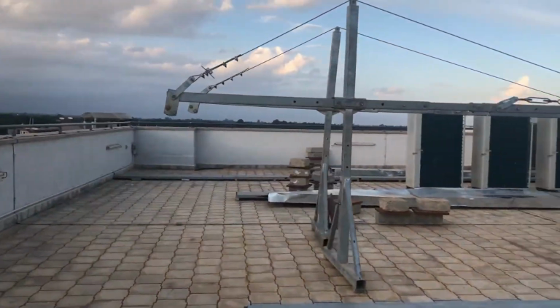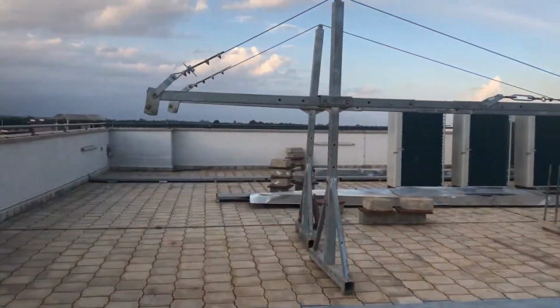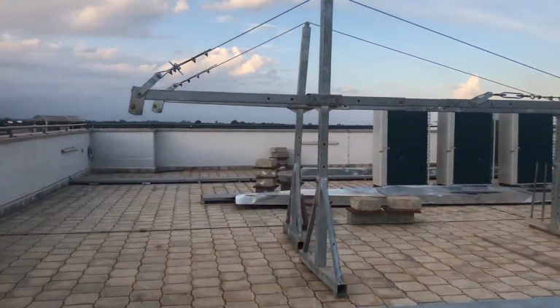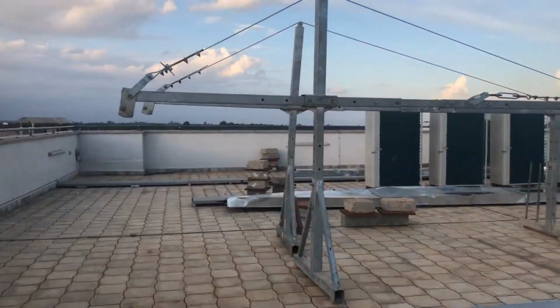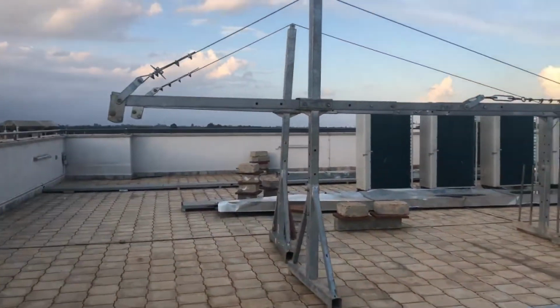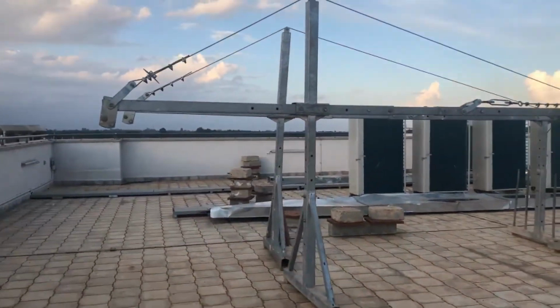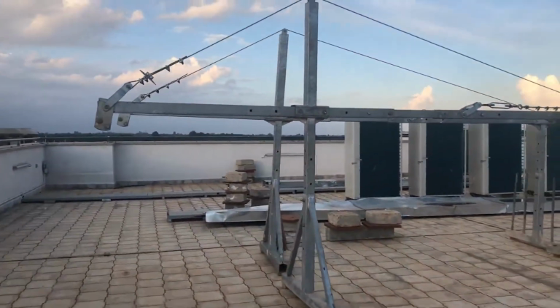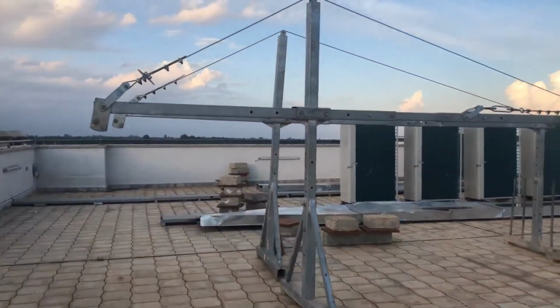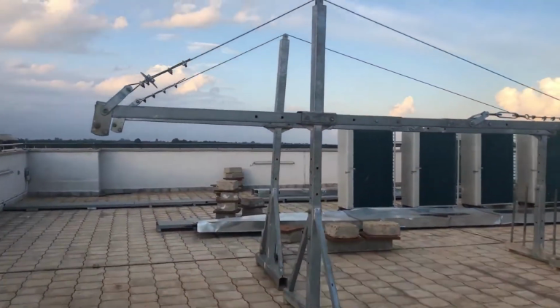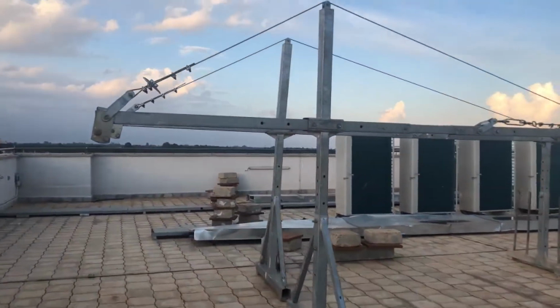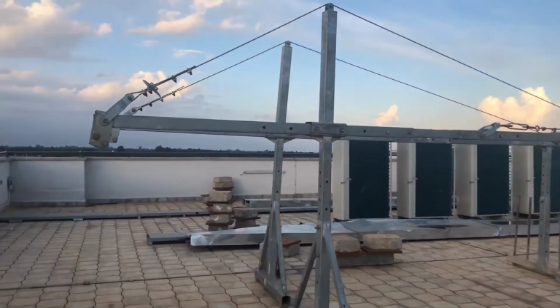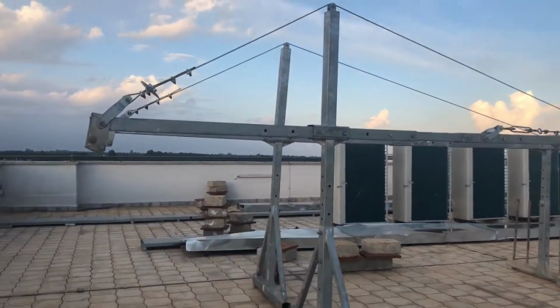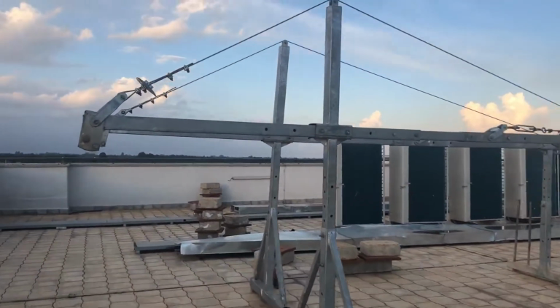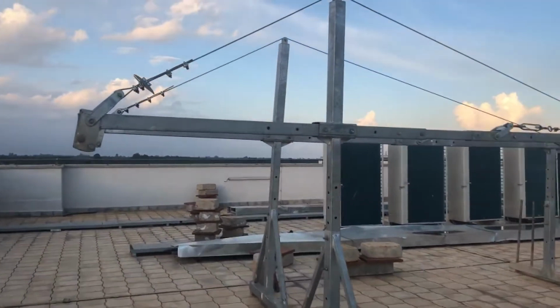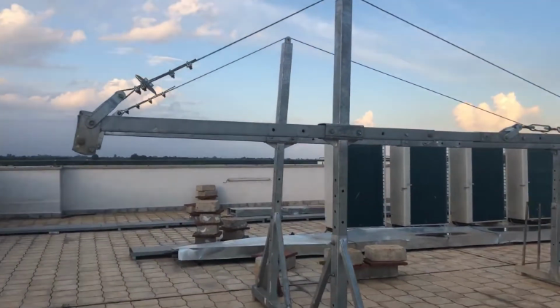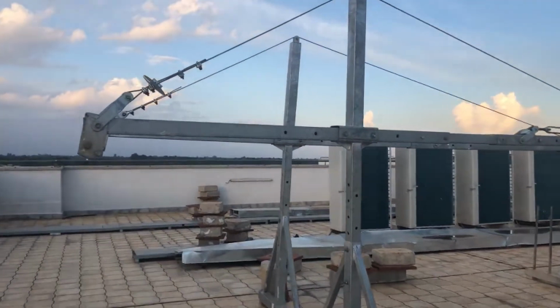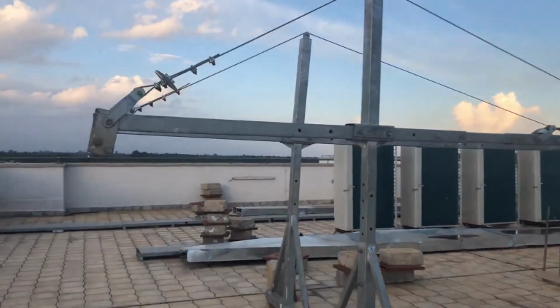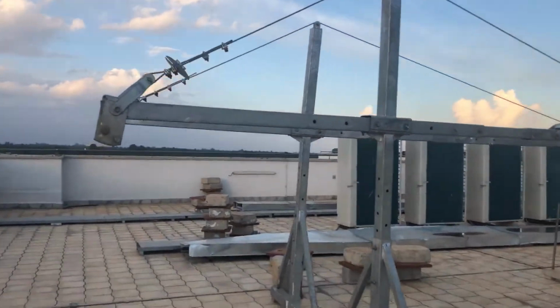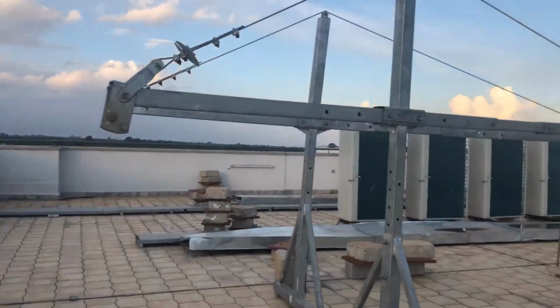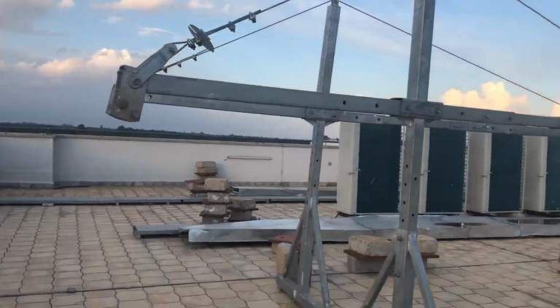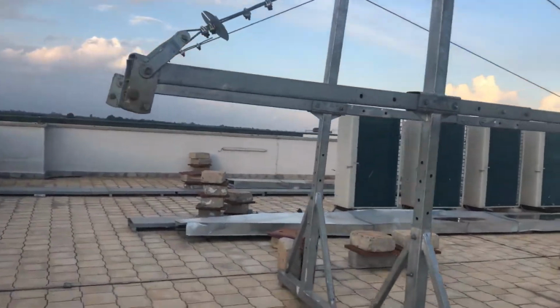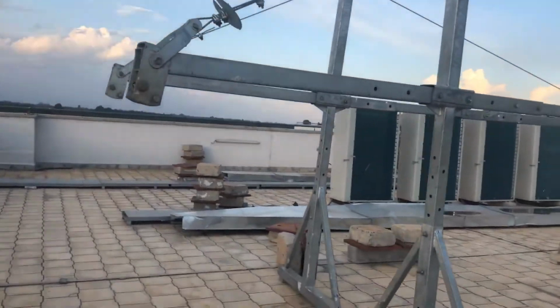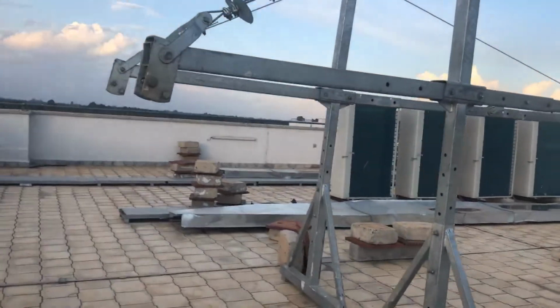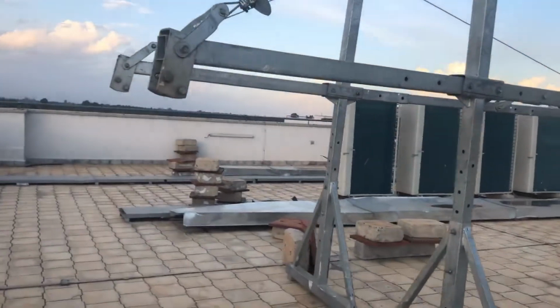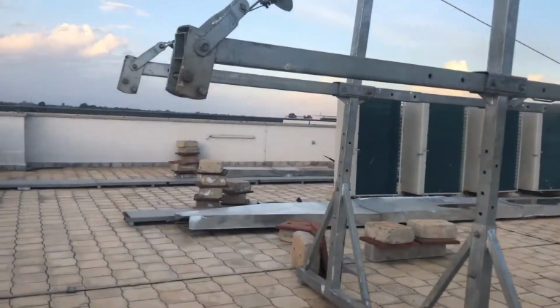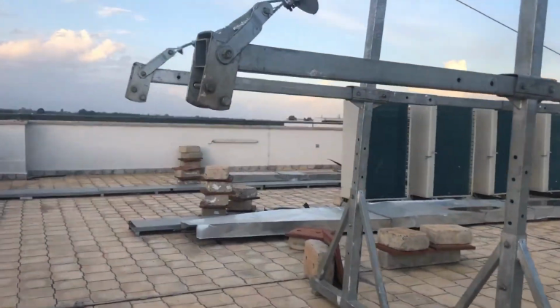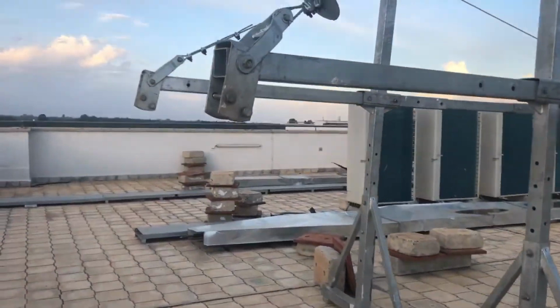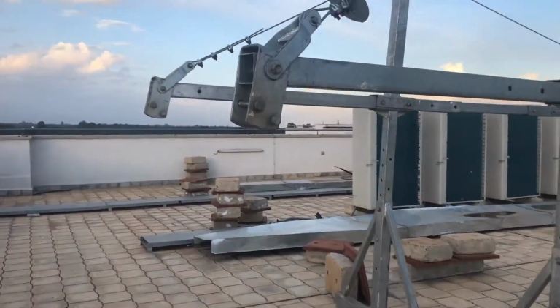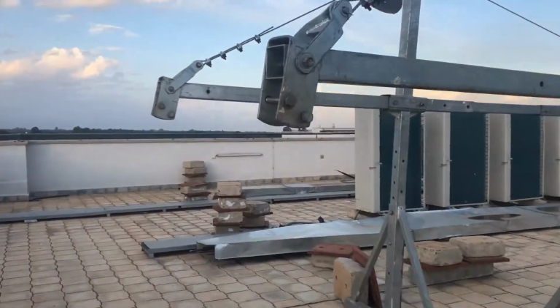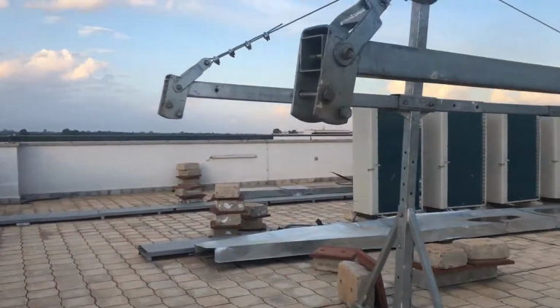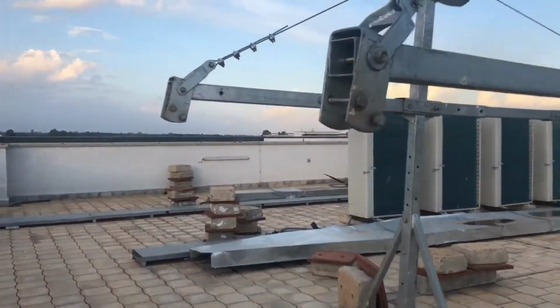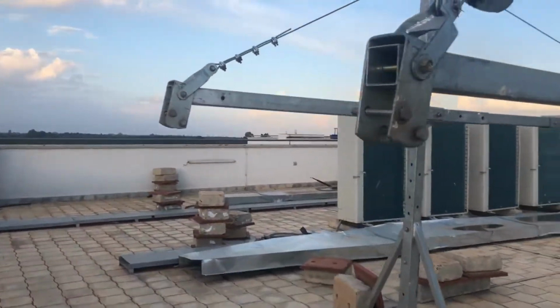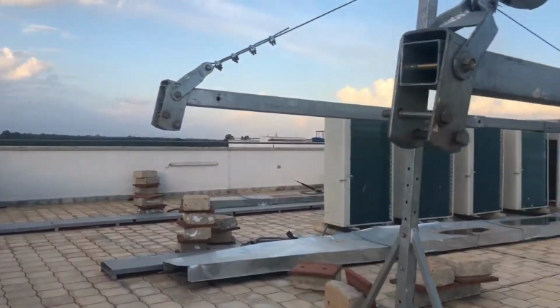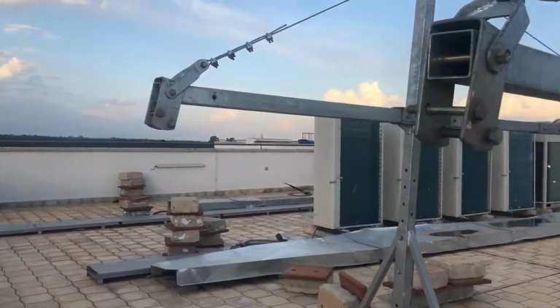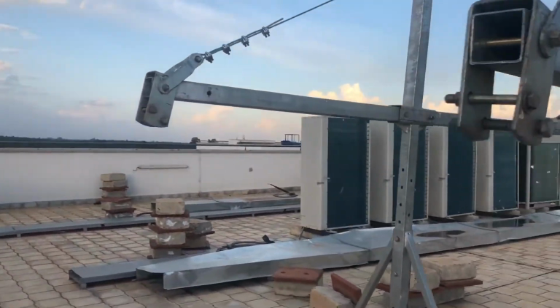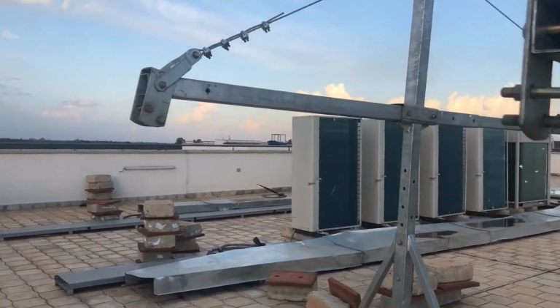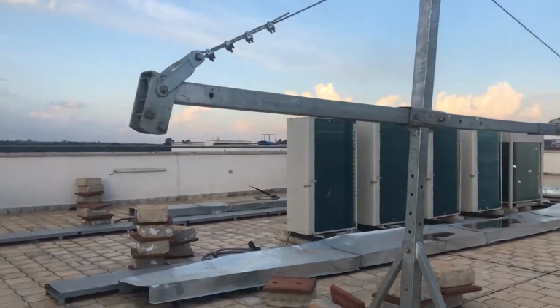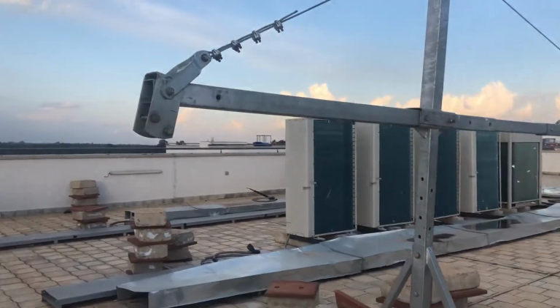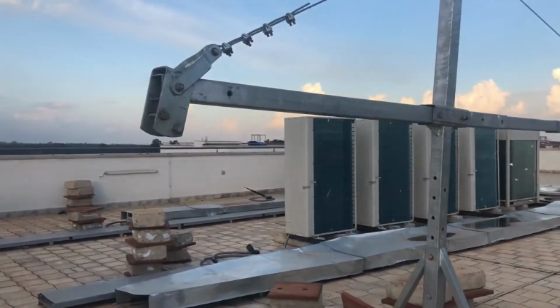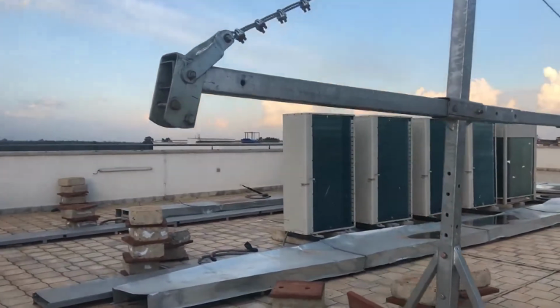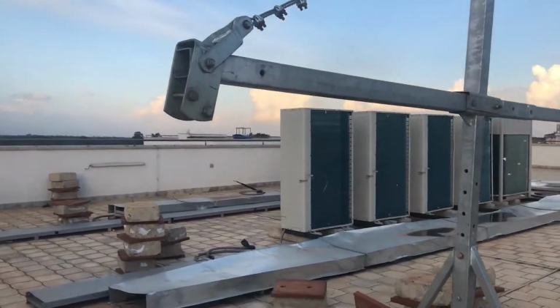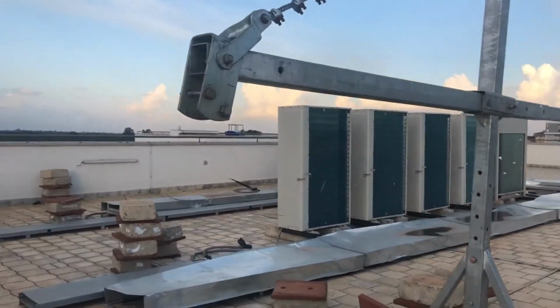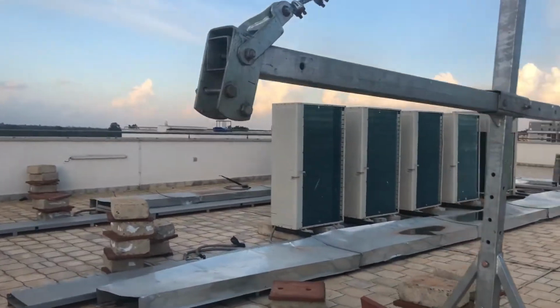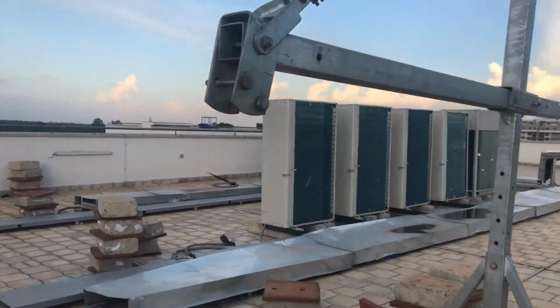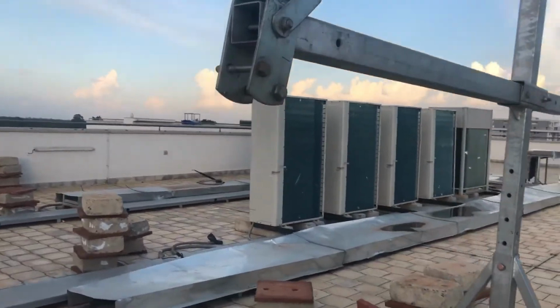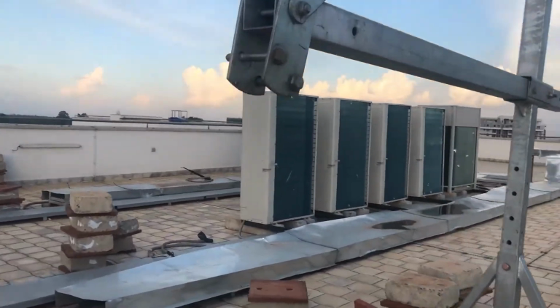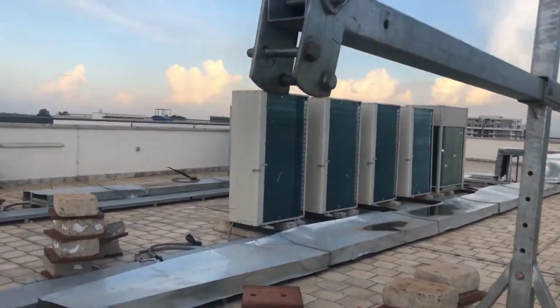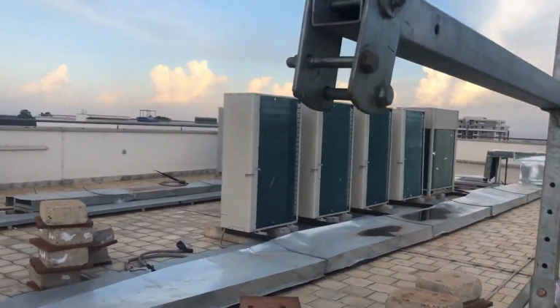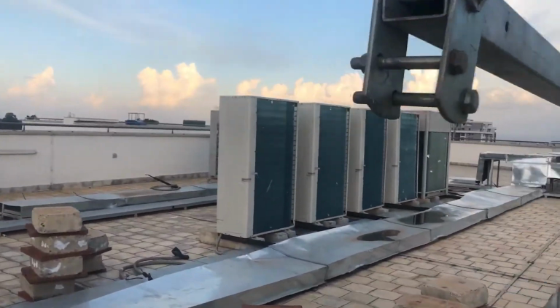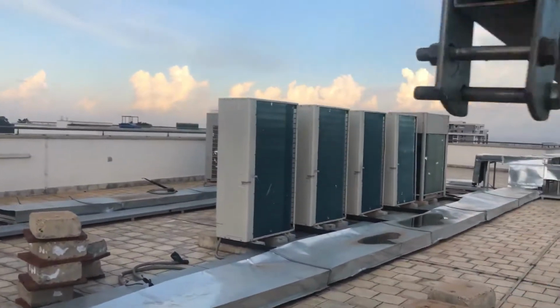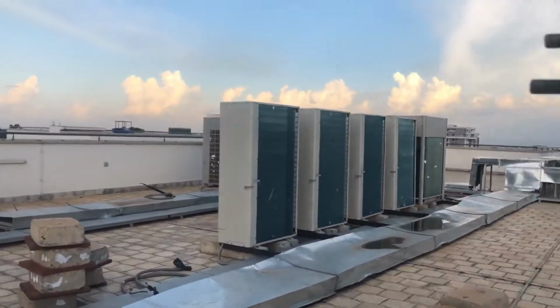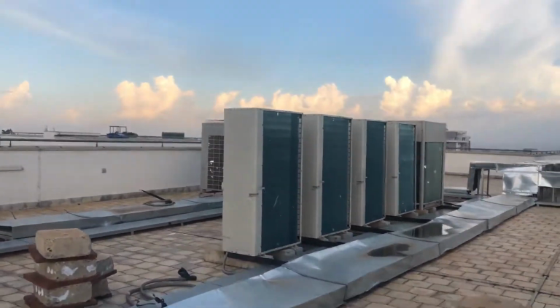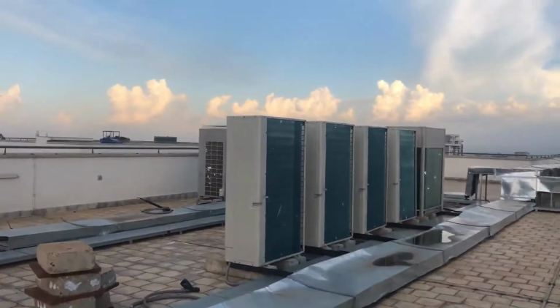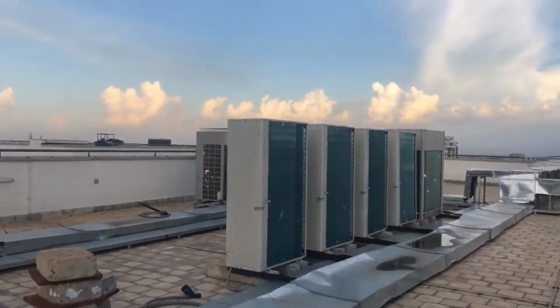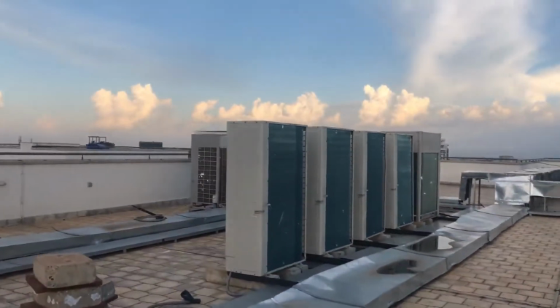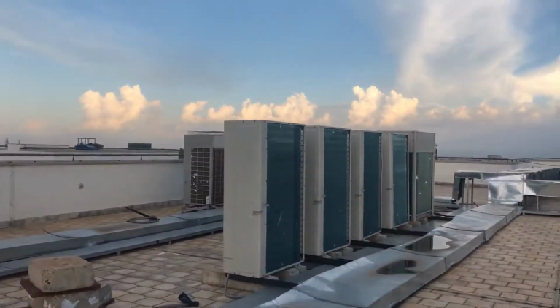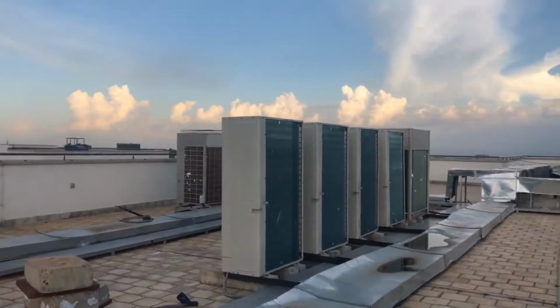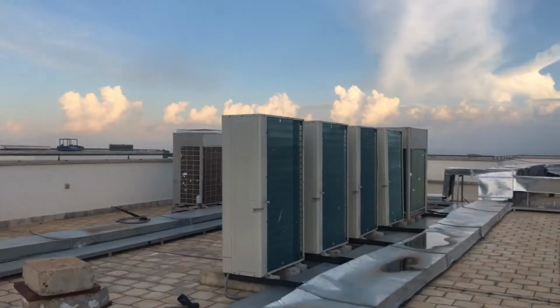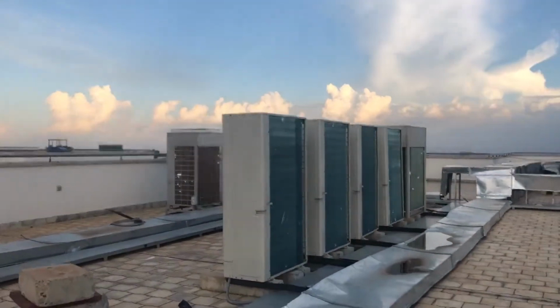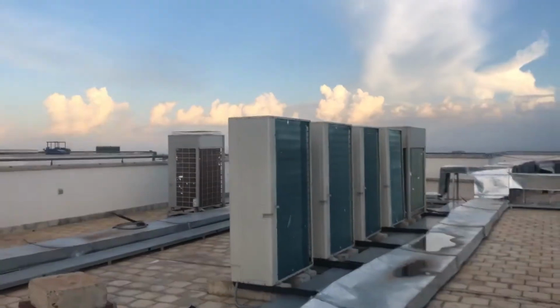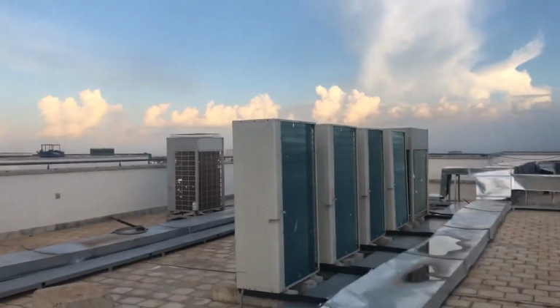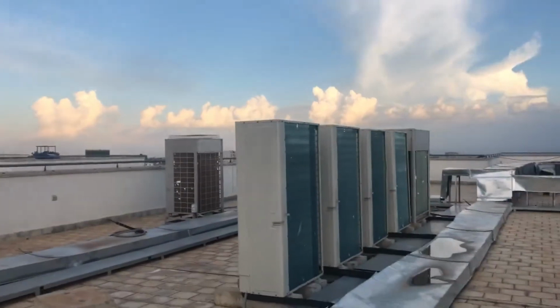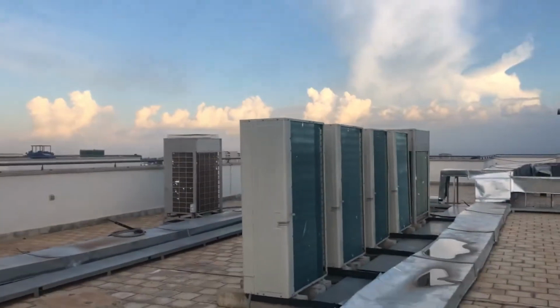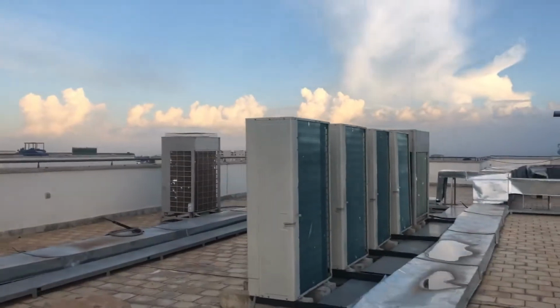Hi guys, we are heading to fill nitrogen gauge in a VRV unit. These are the VRV units.